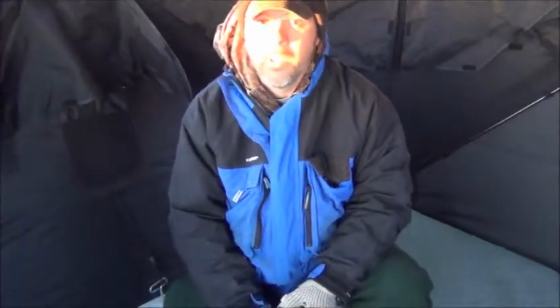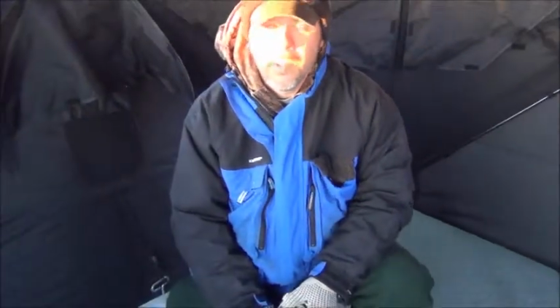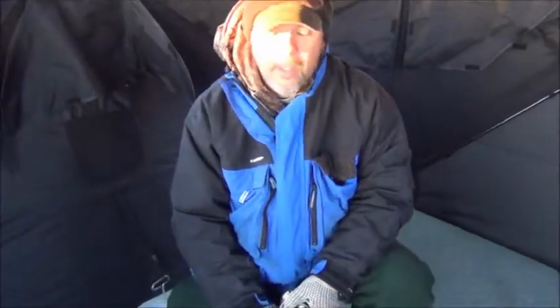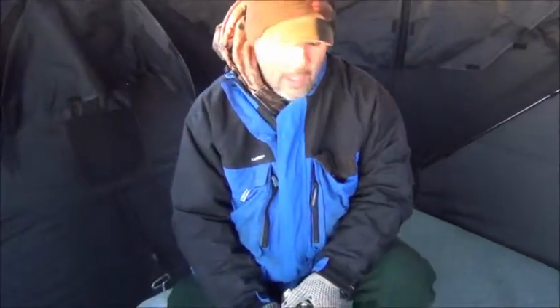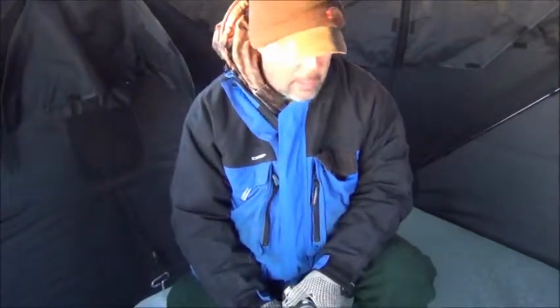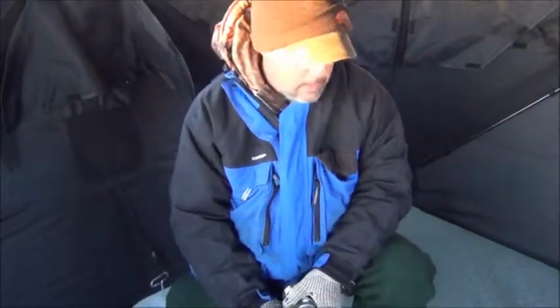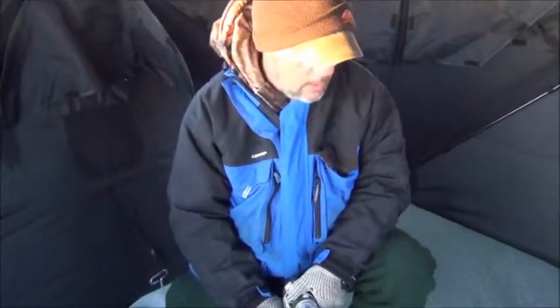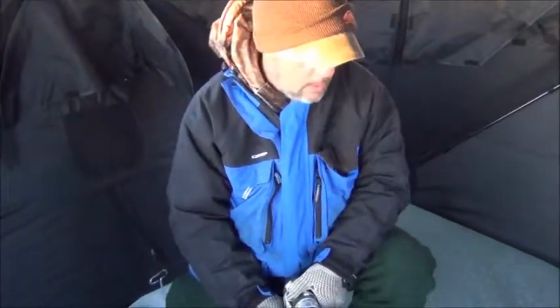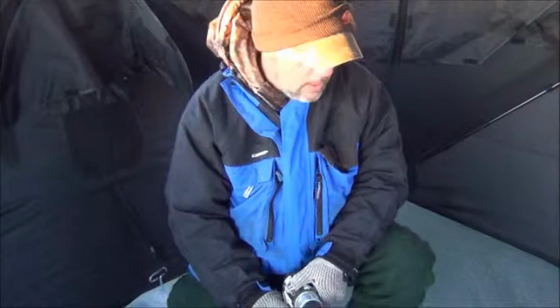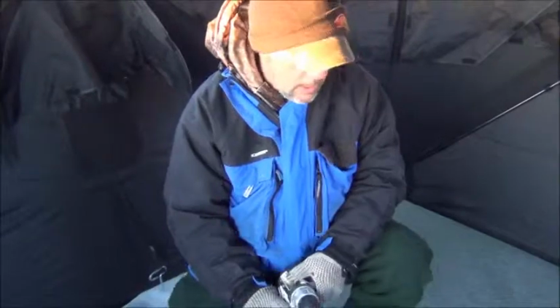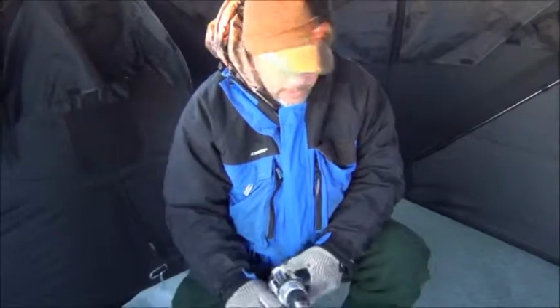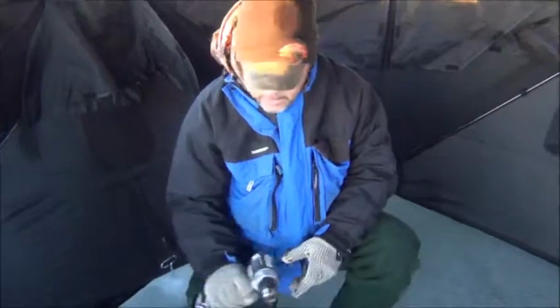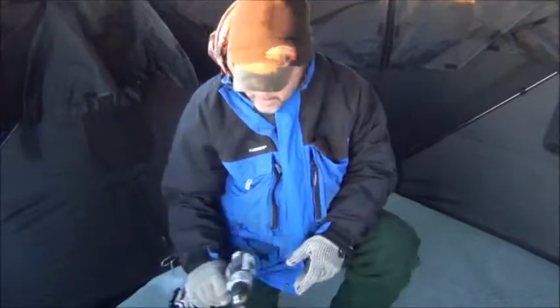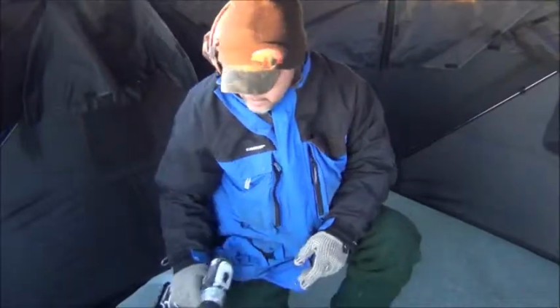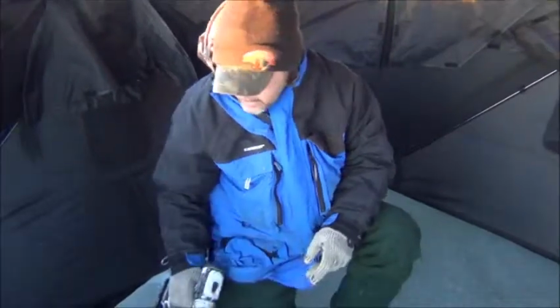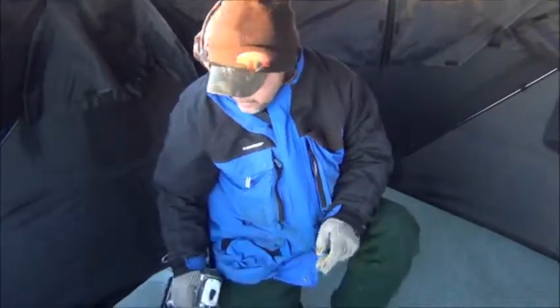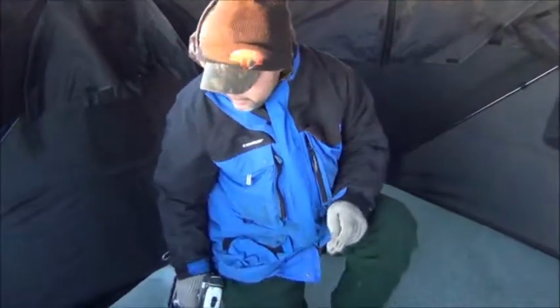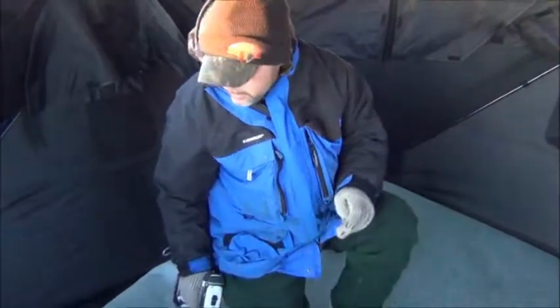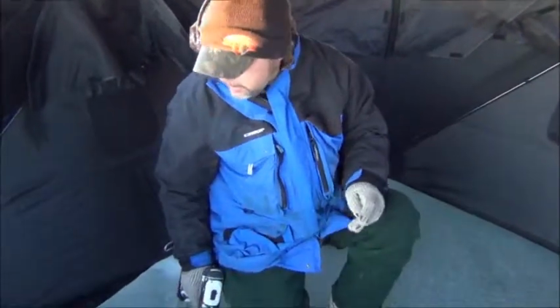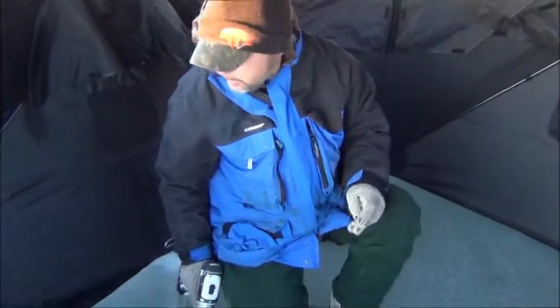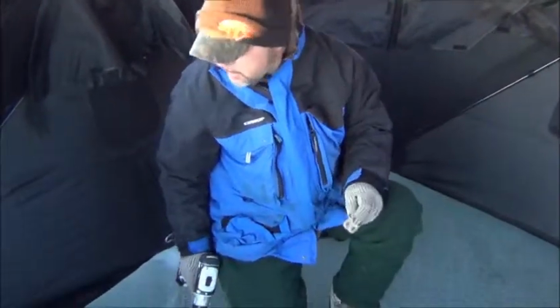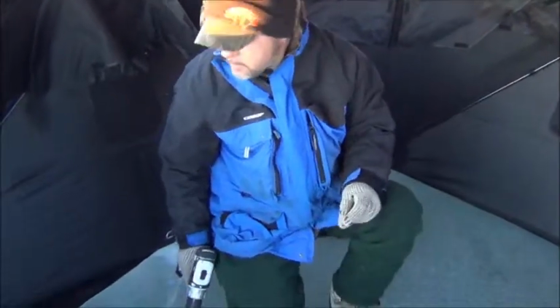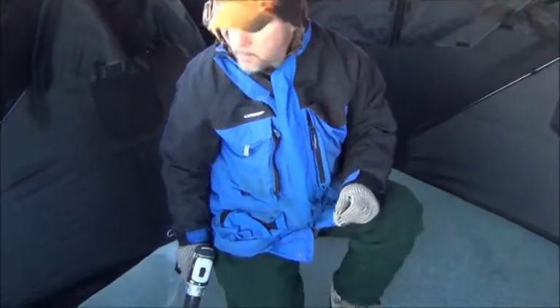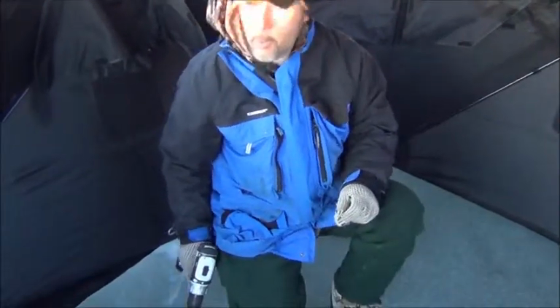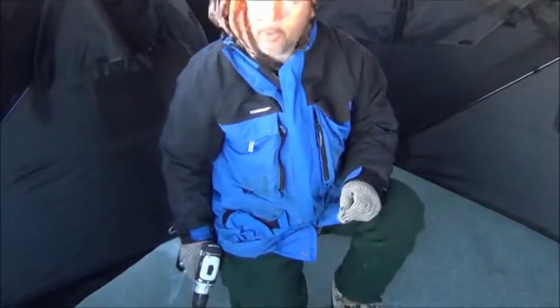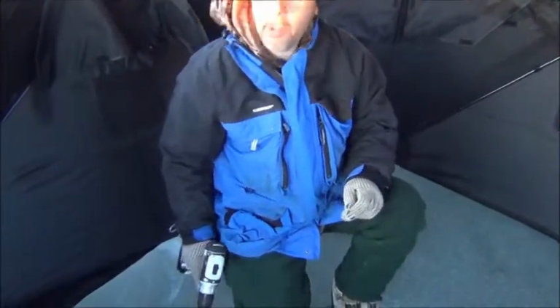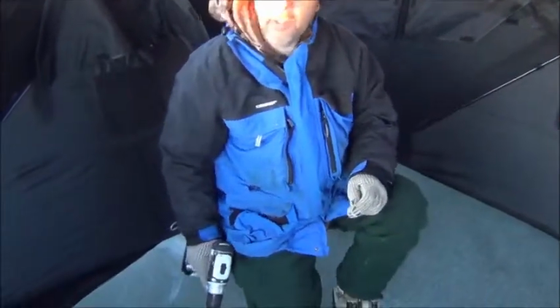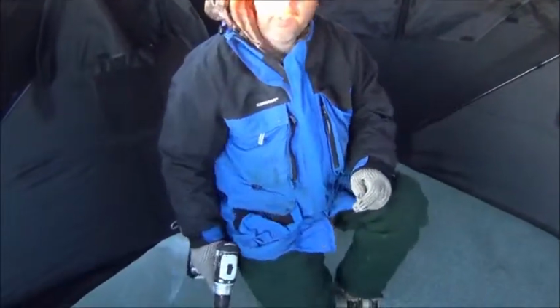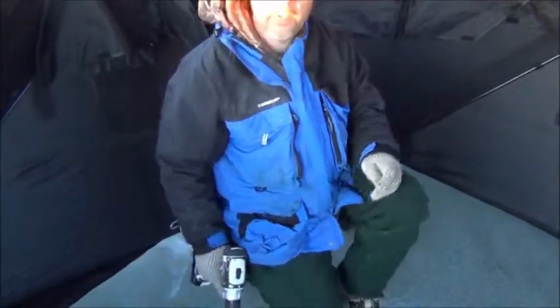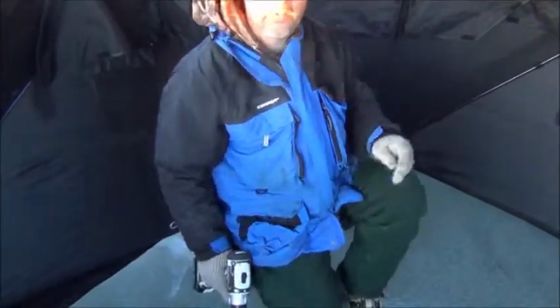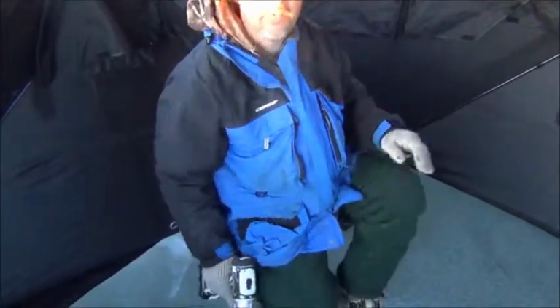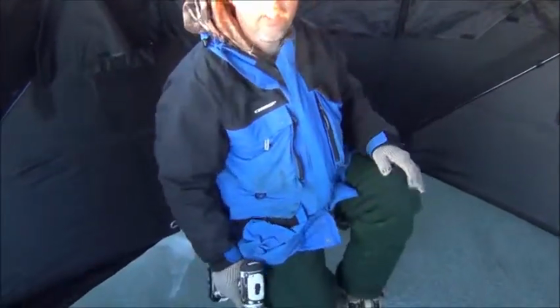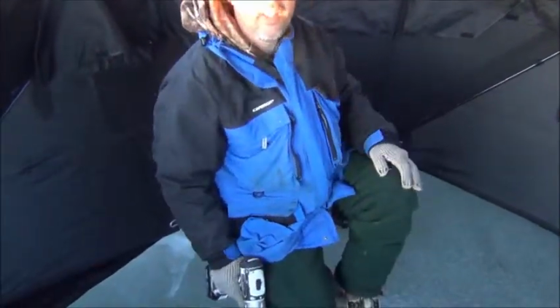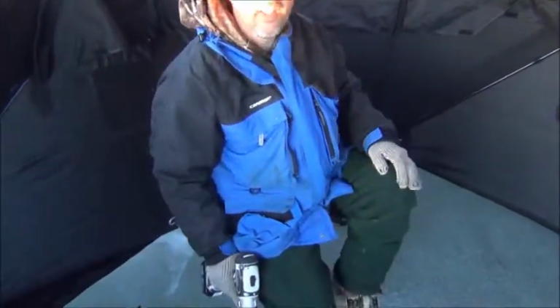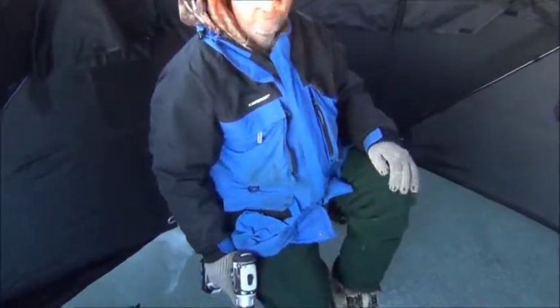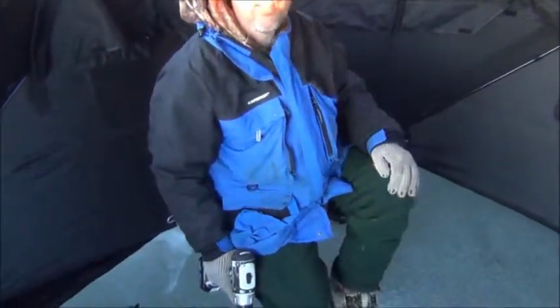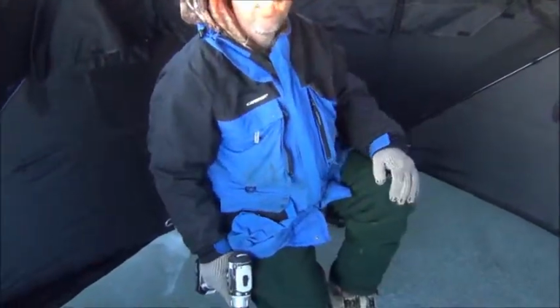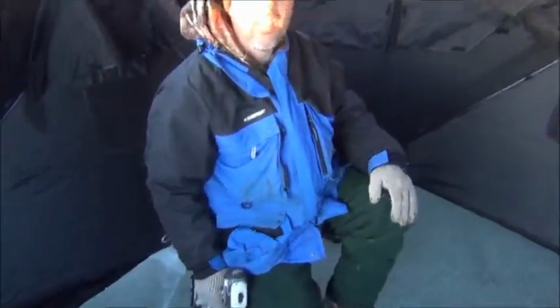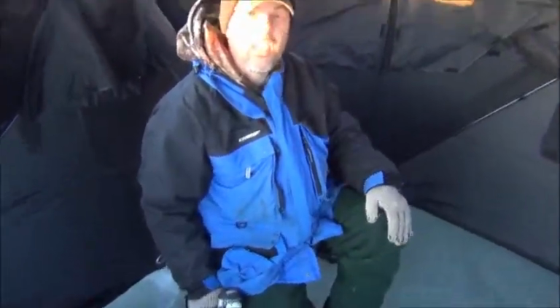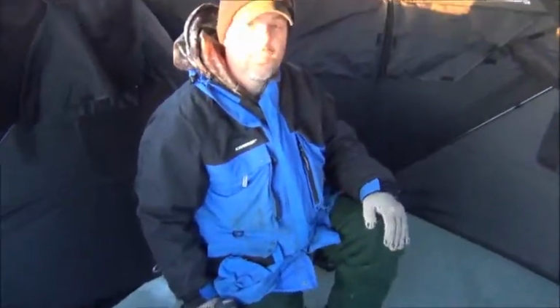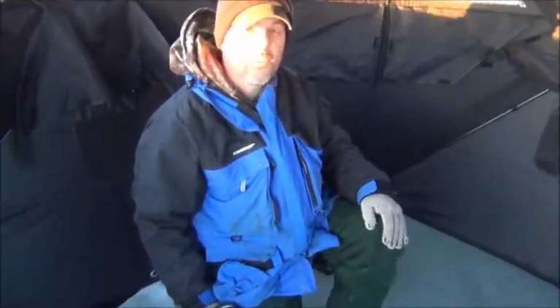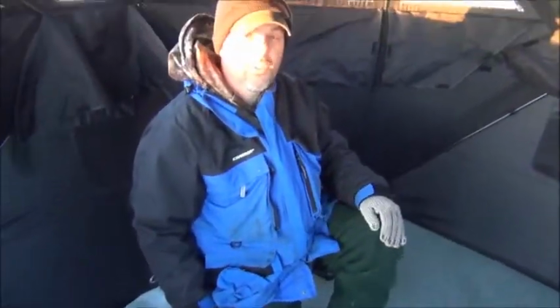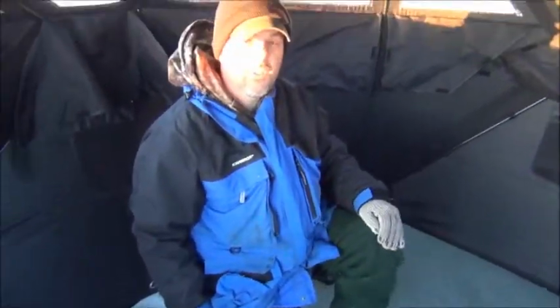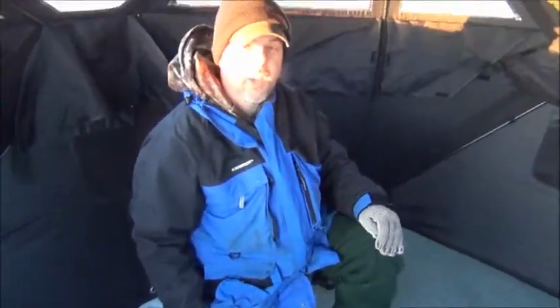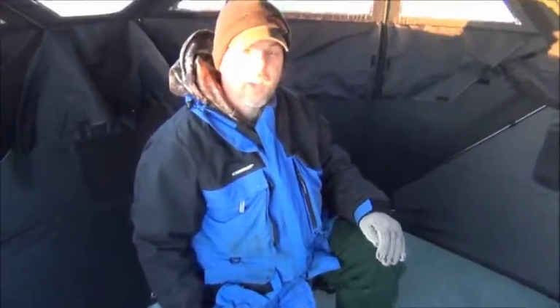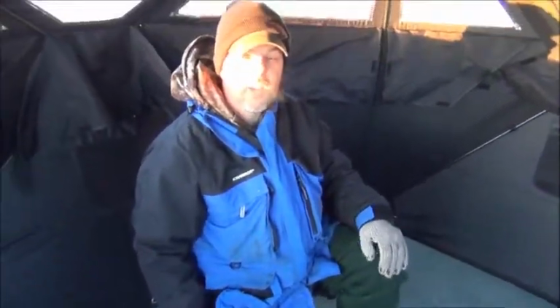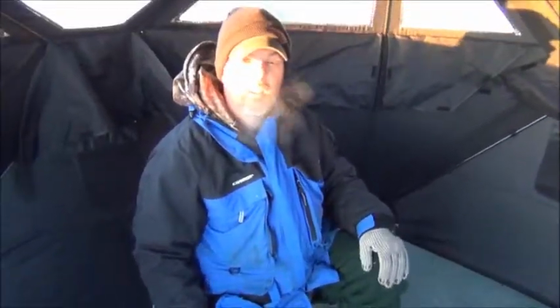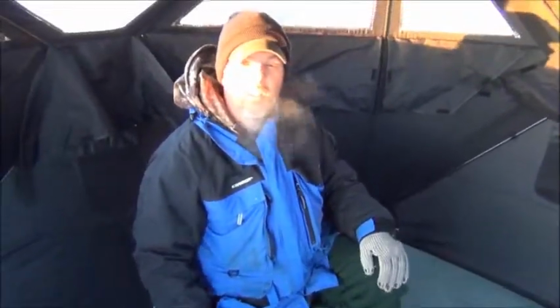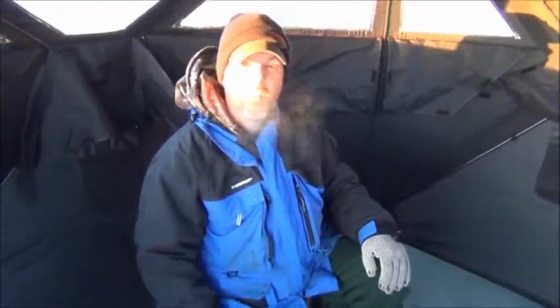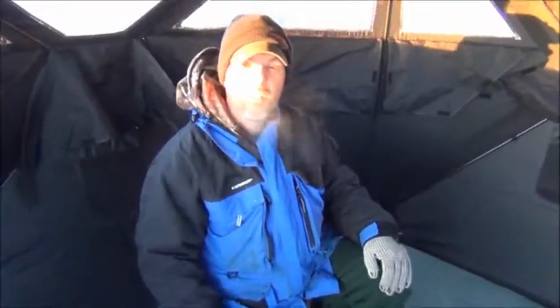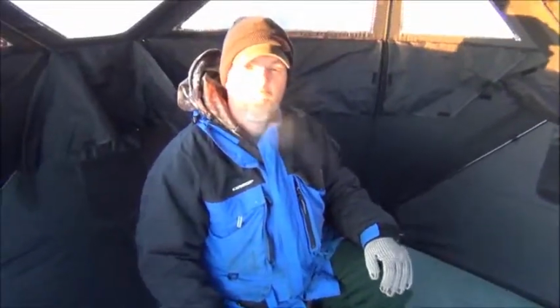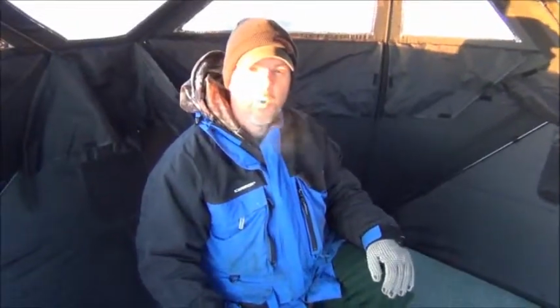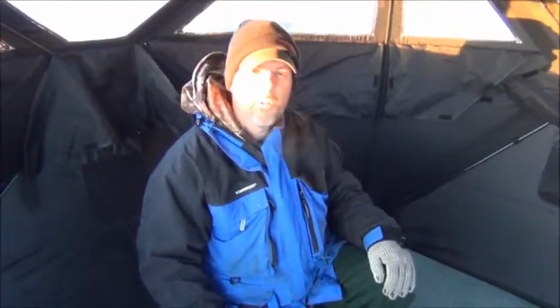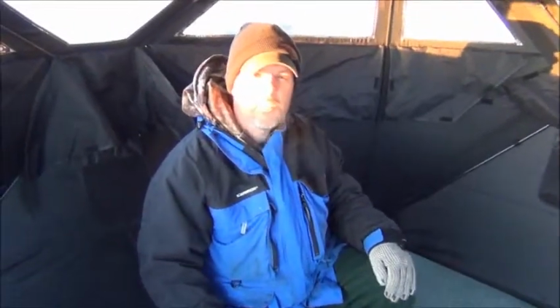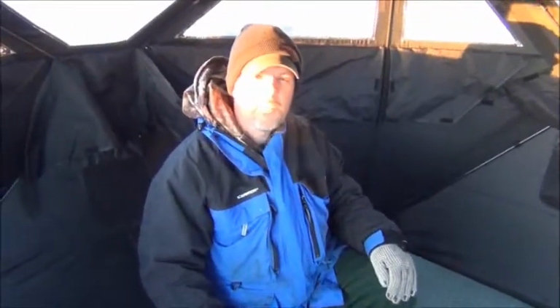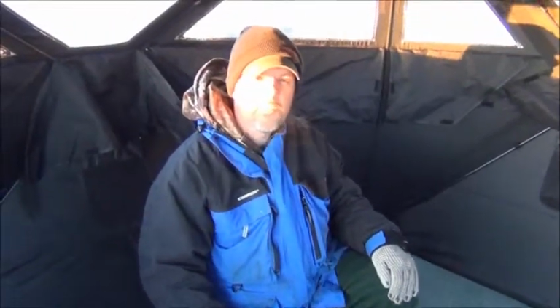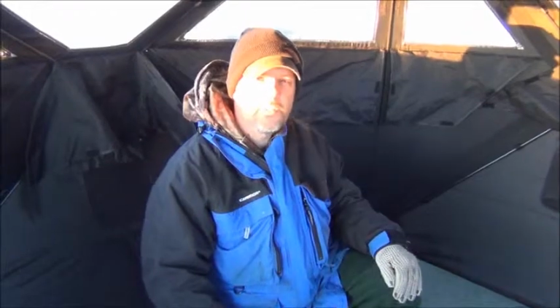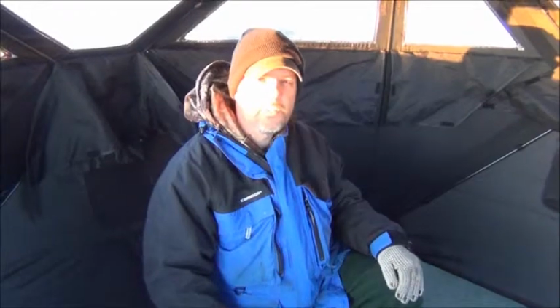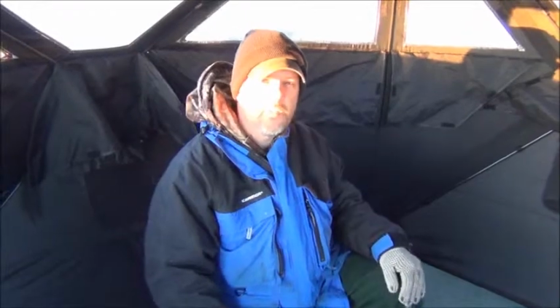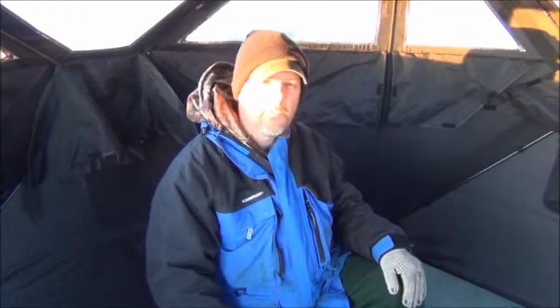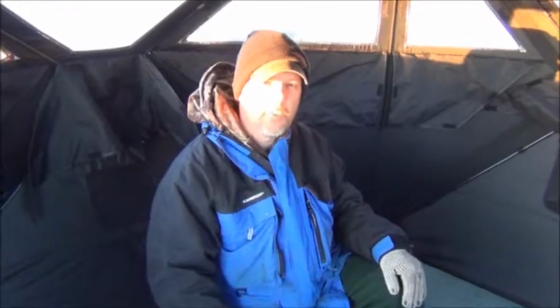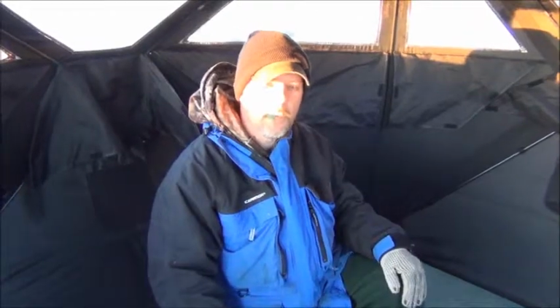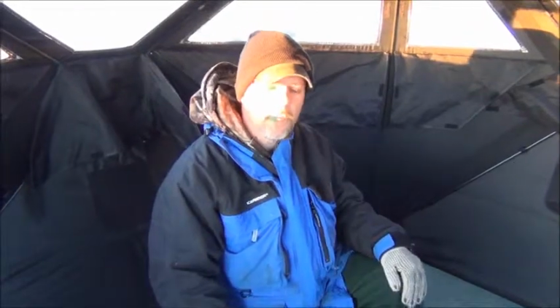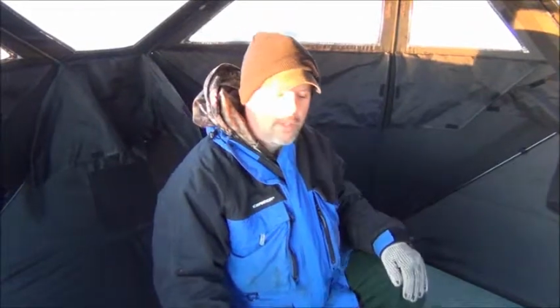So that's what you do to get your shack anchored. We're going to get some more in. Thanks for watching the Fishing Tip of the Week.